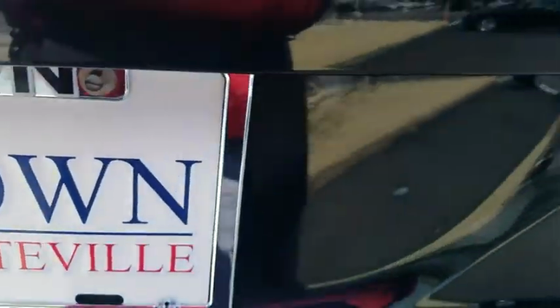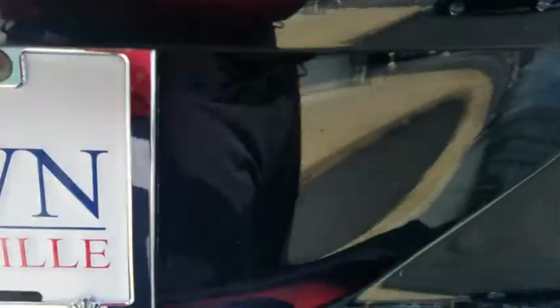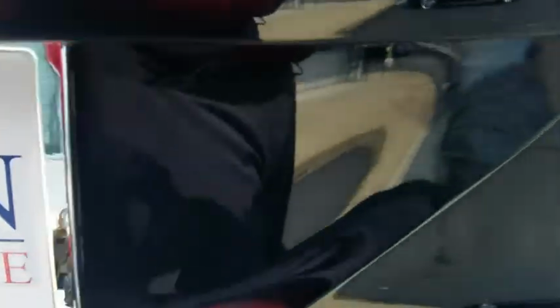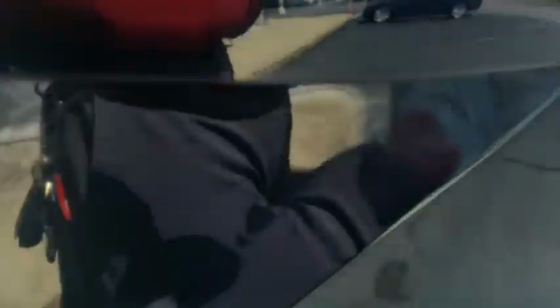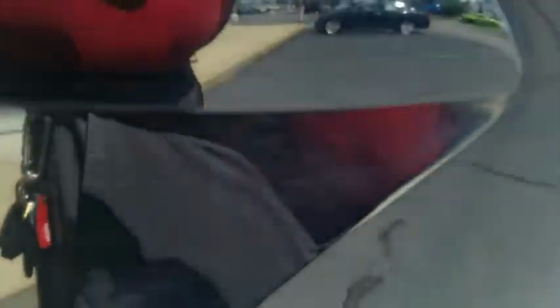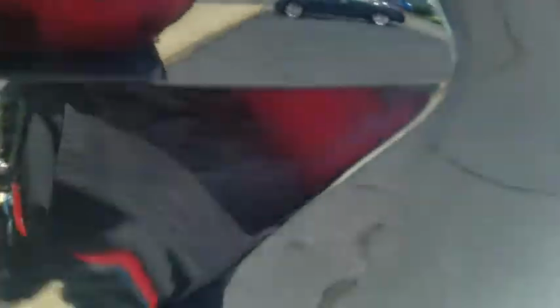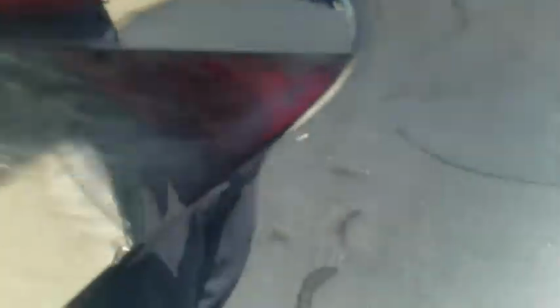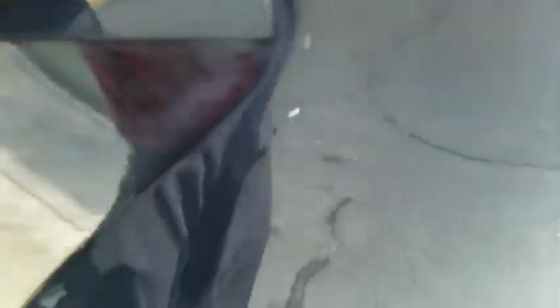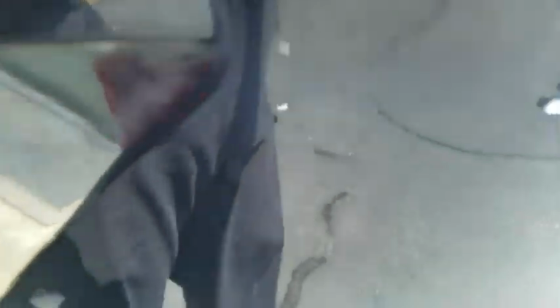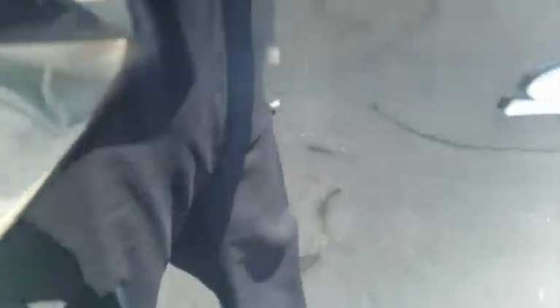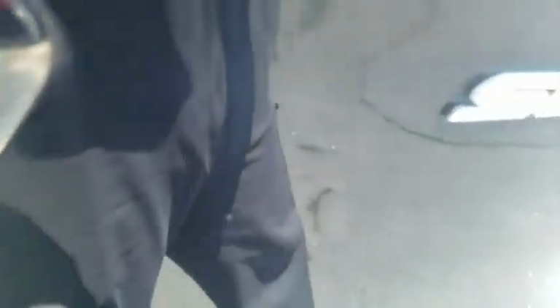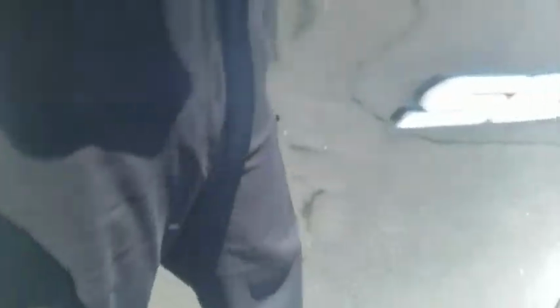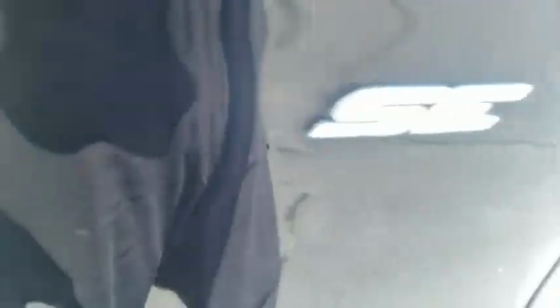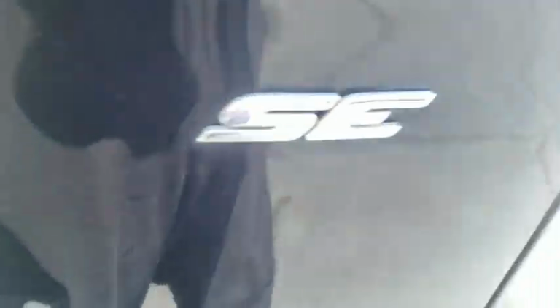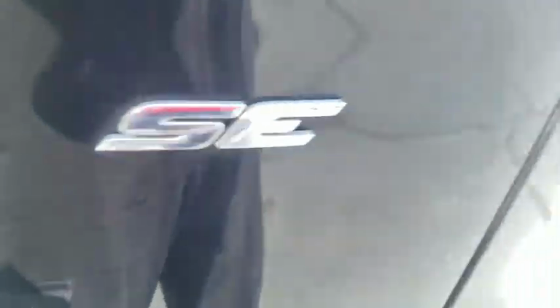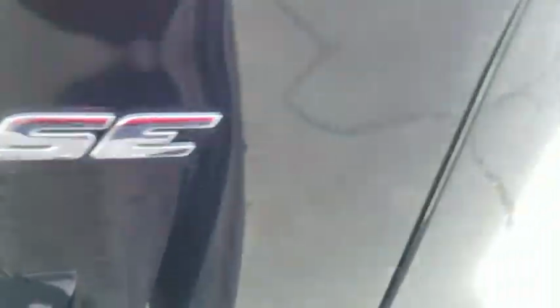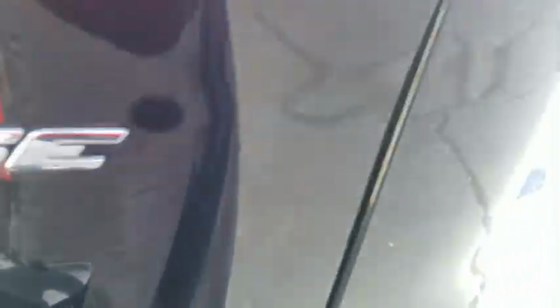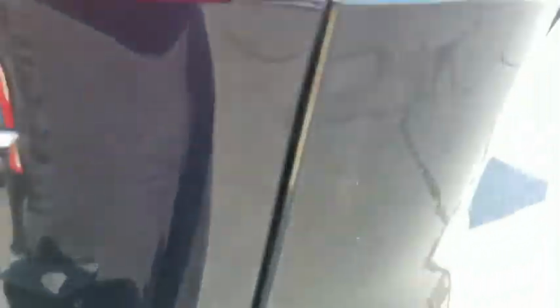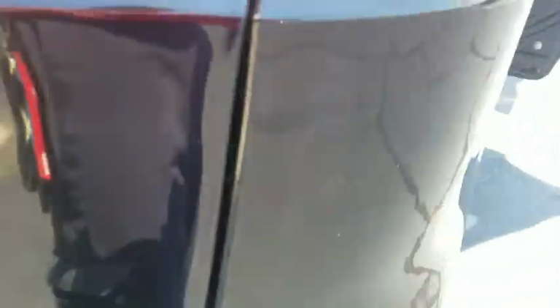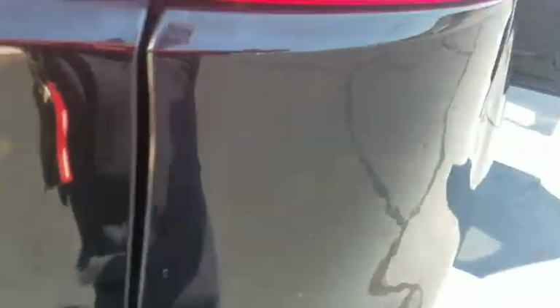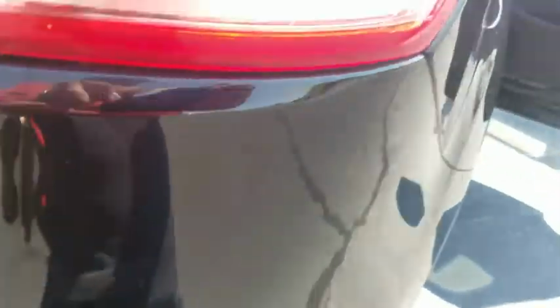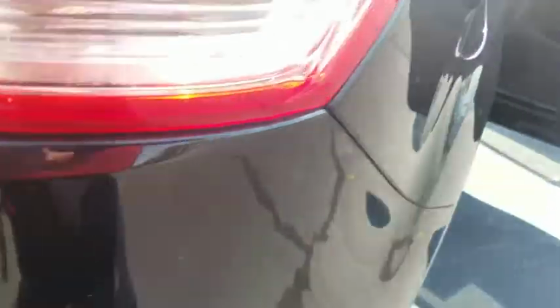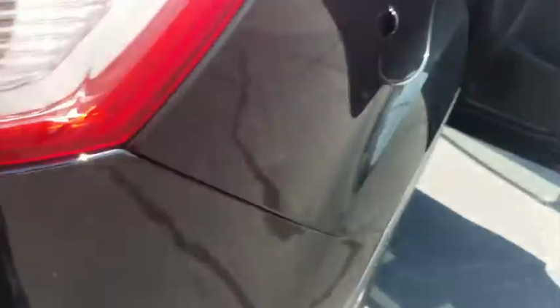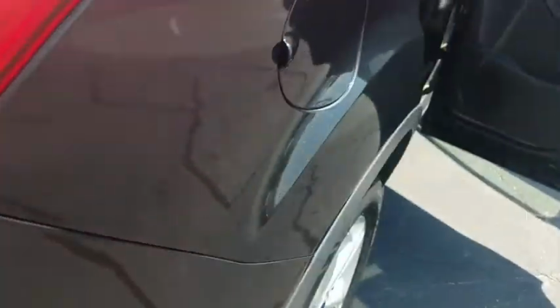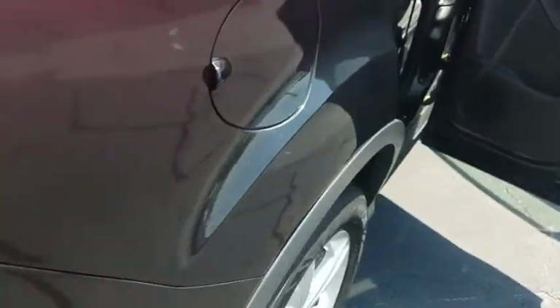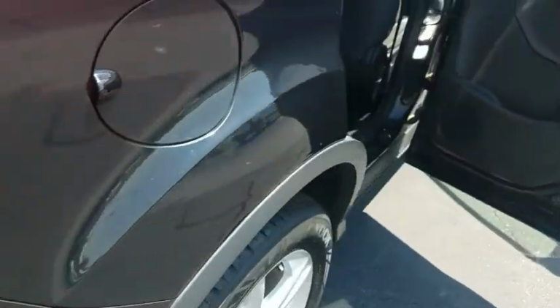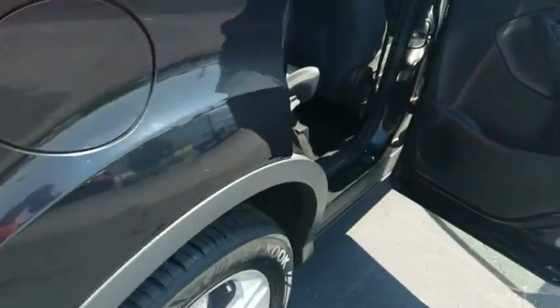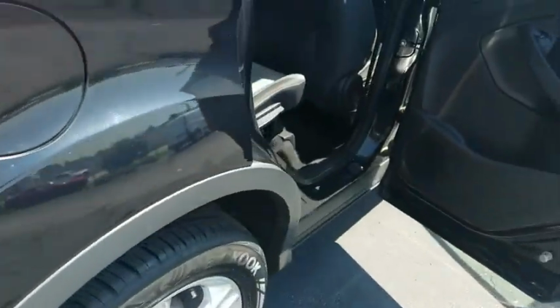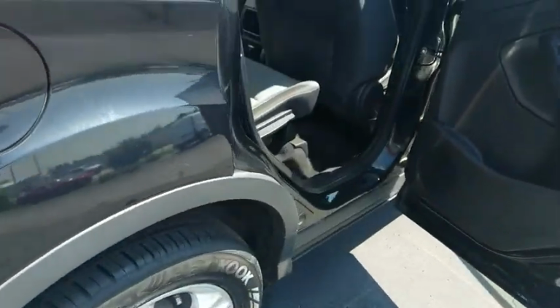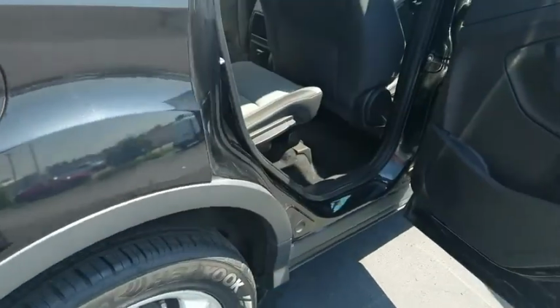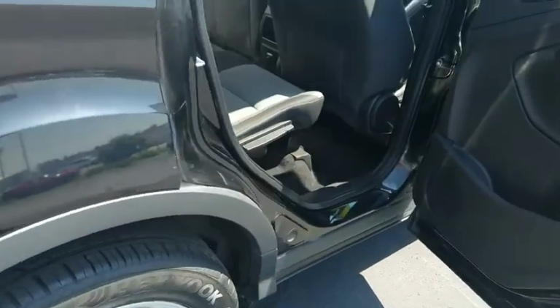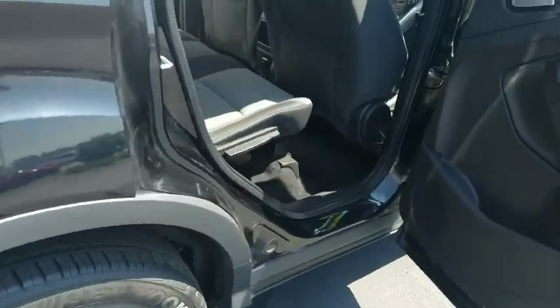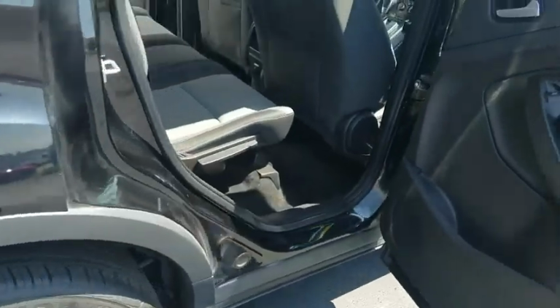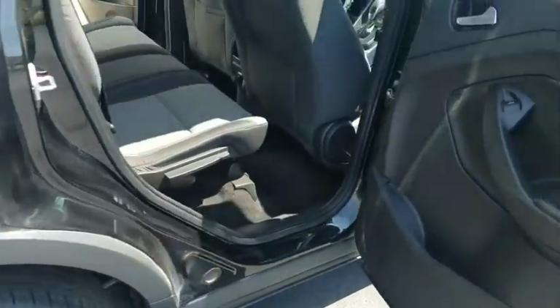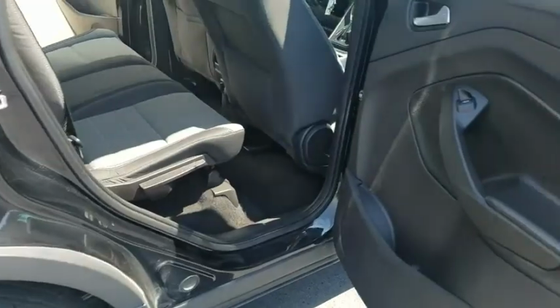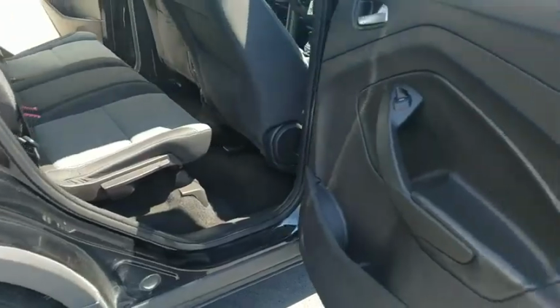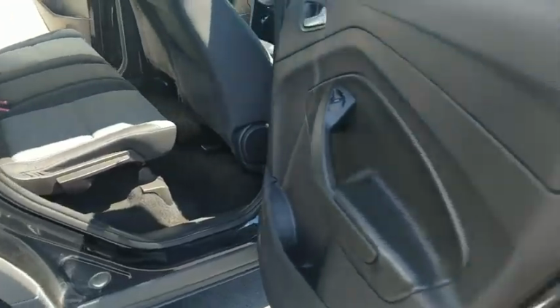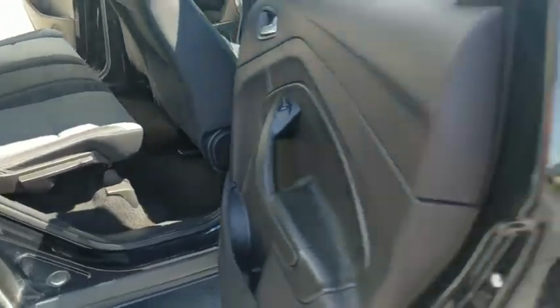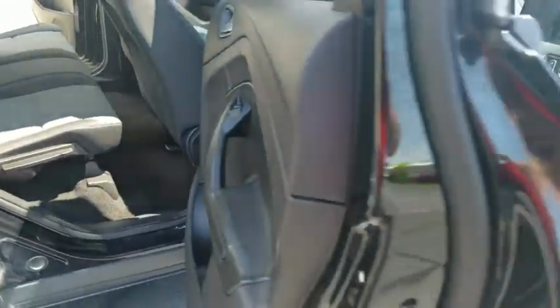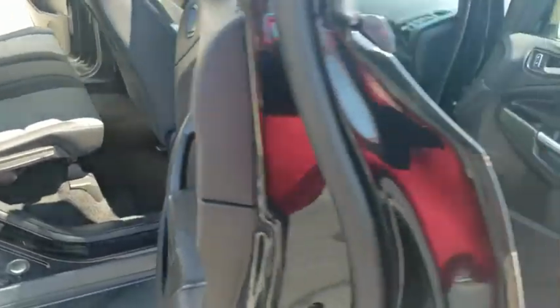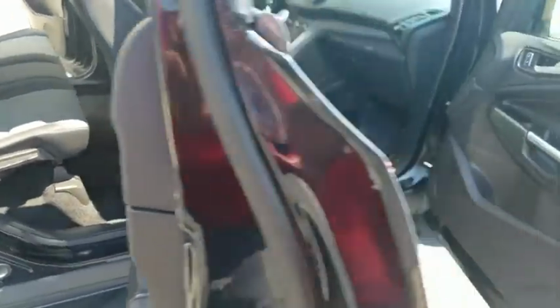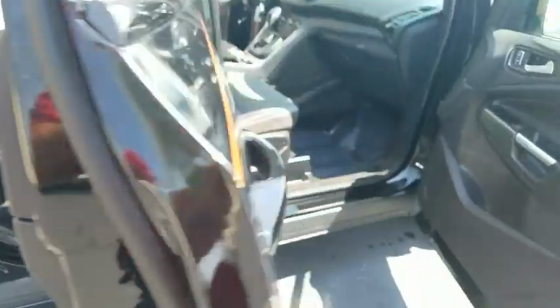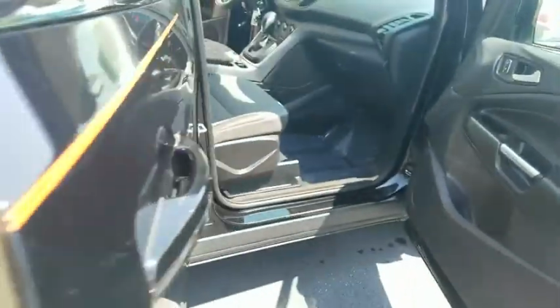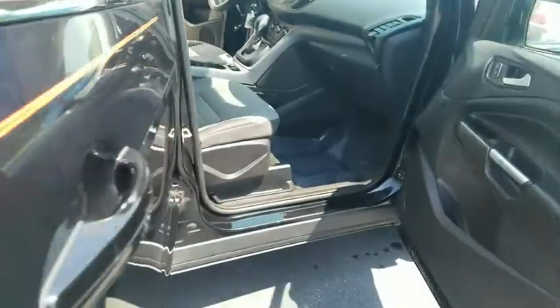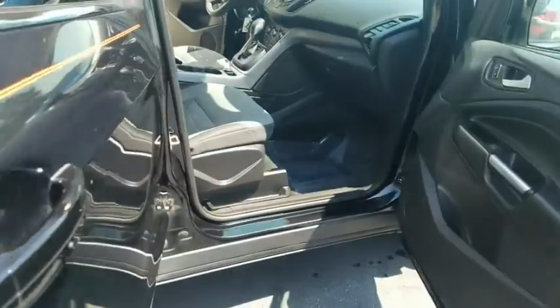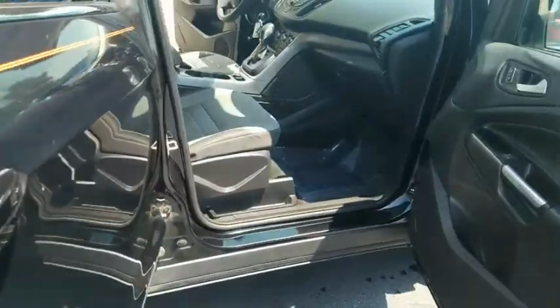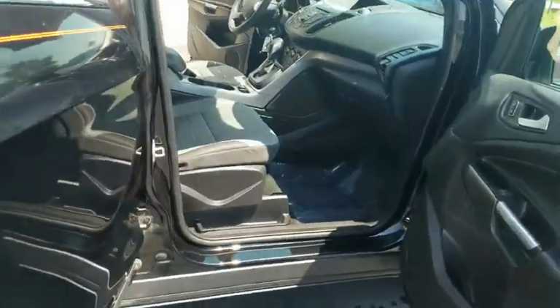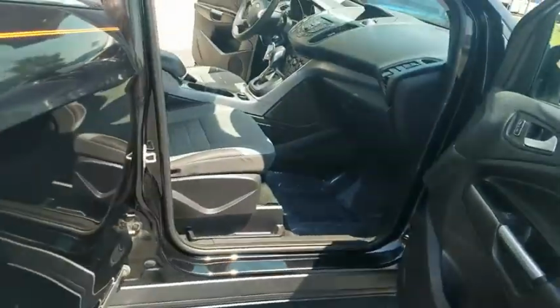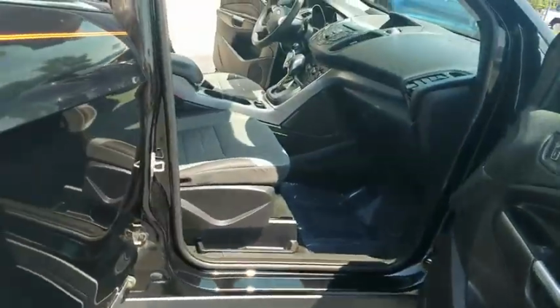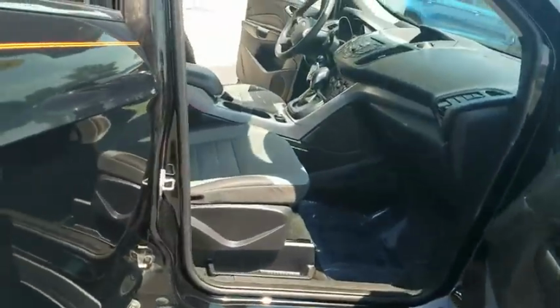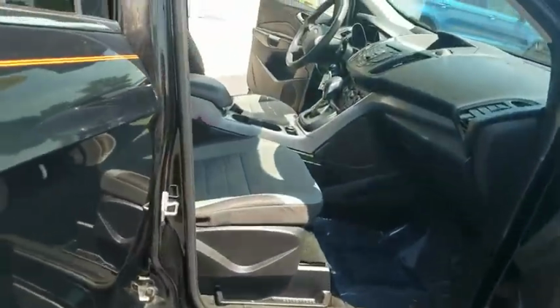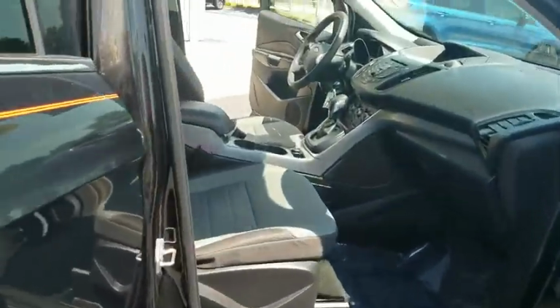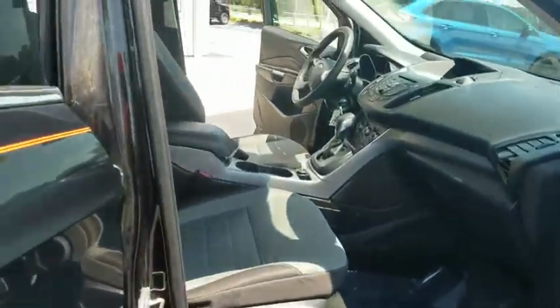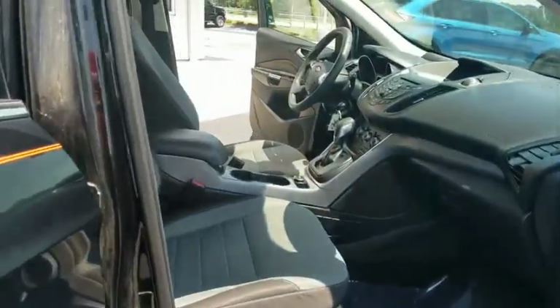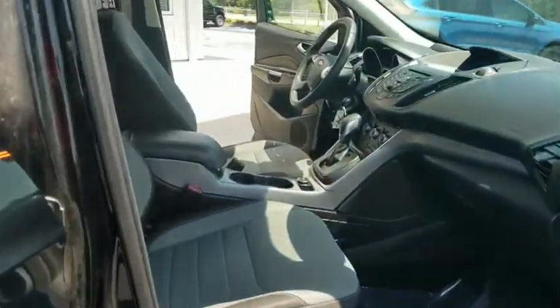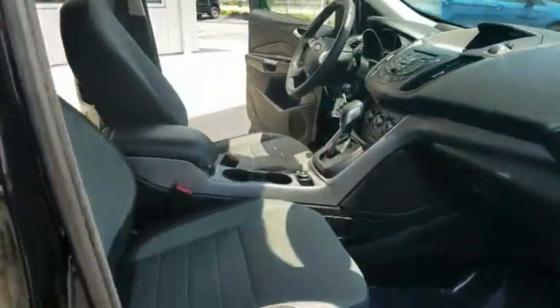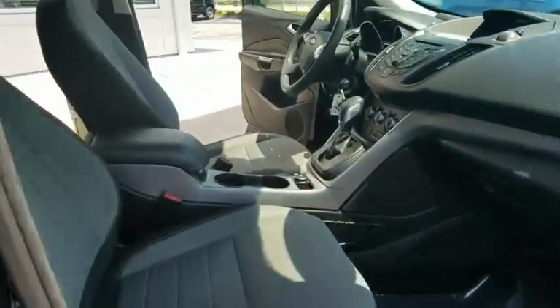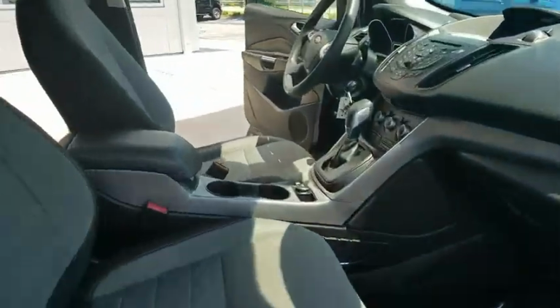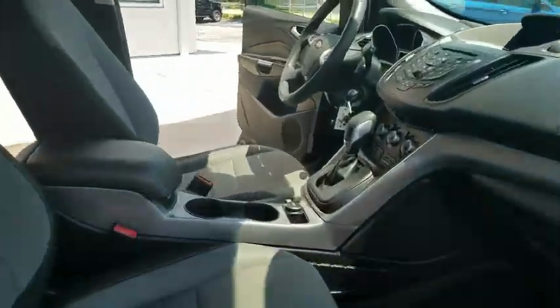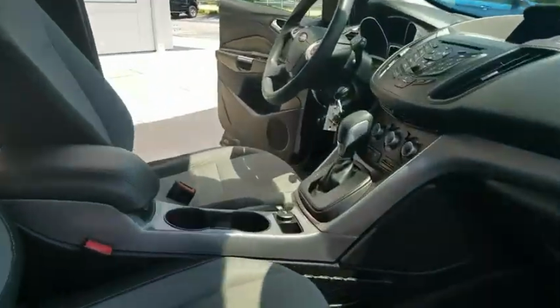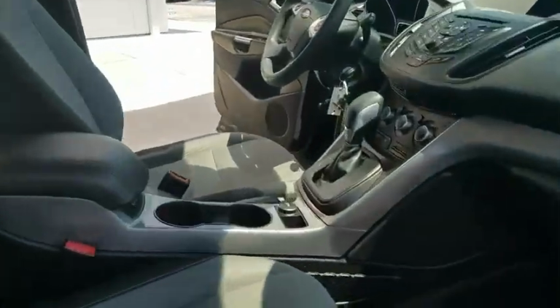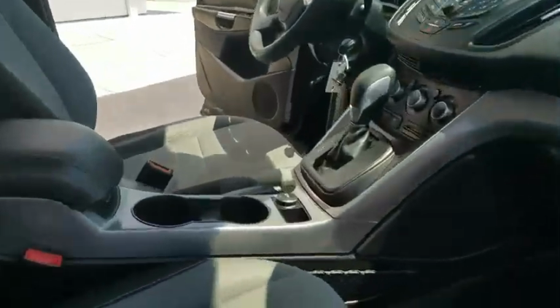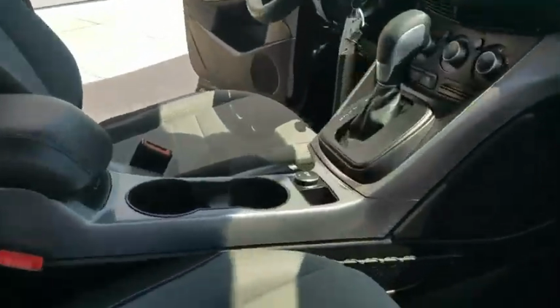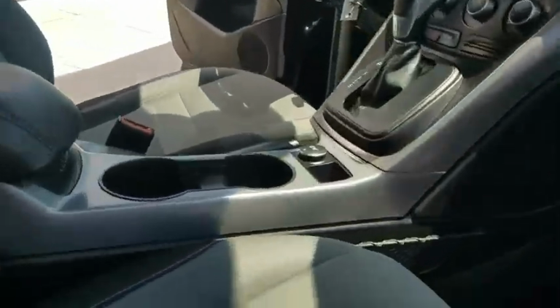Remote keyless entry, overhead console, tachometer, panic alarm, brake assist, power driver's seat, rear window wiper.